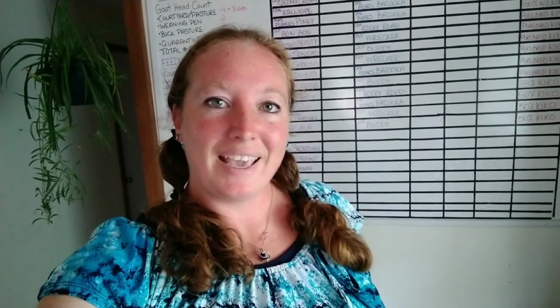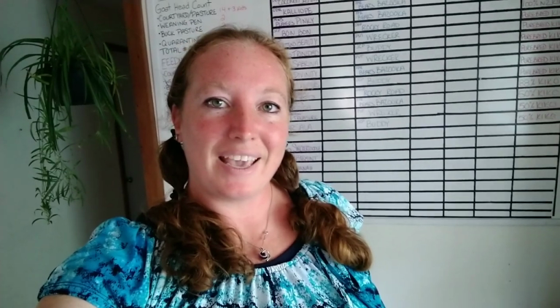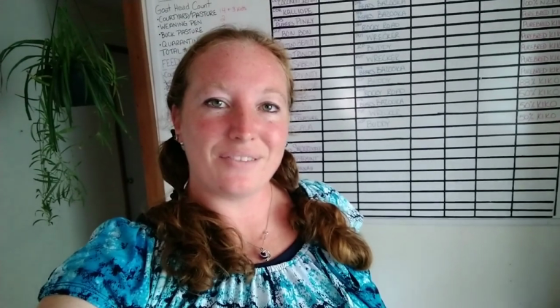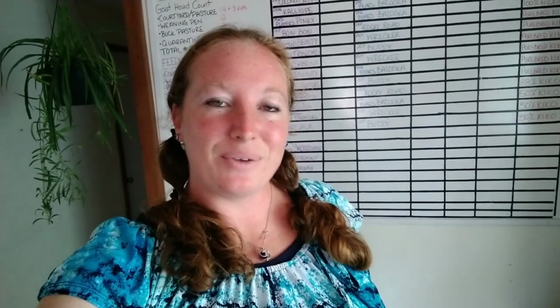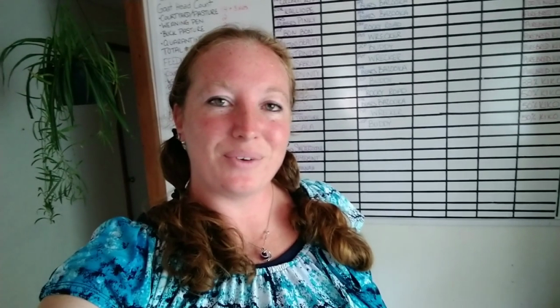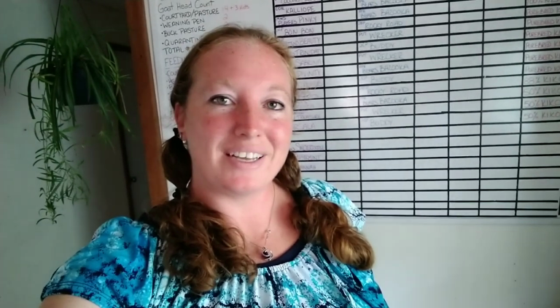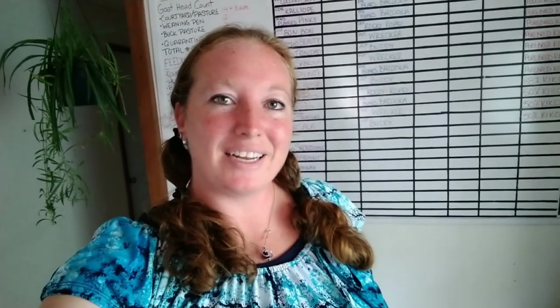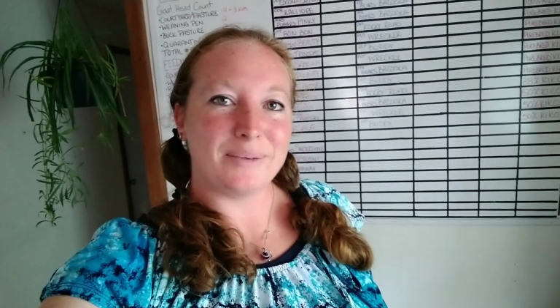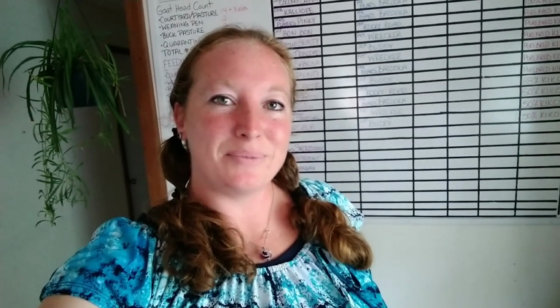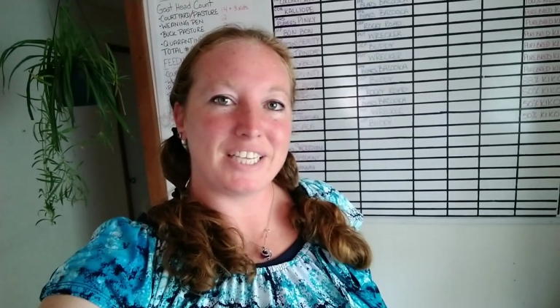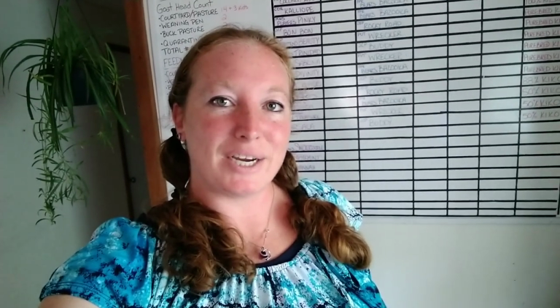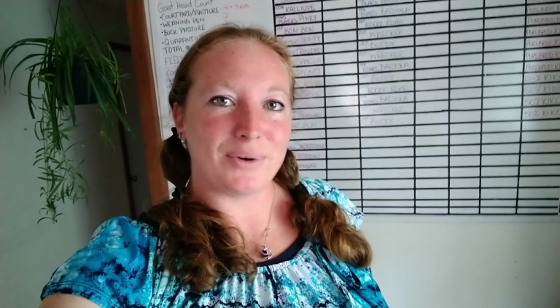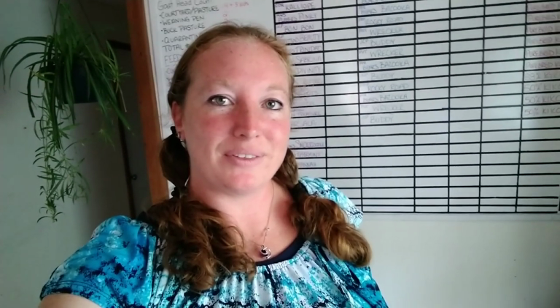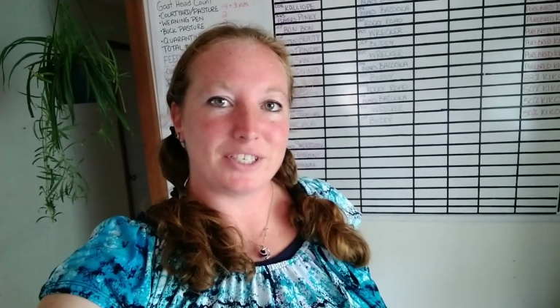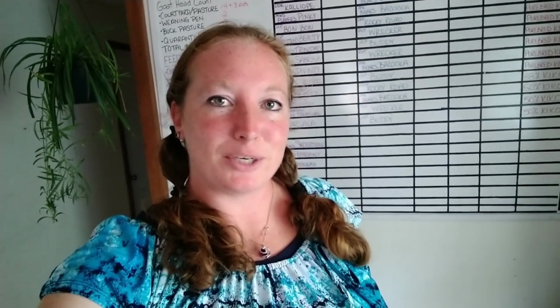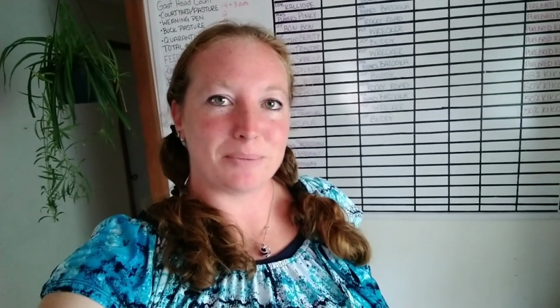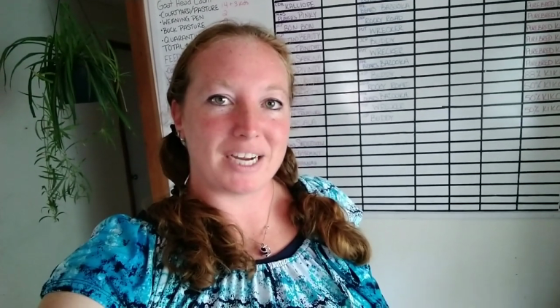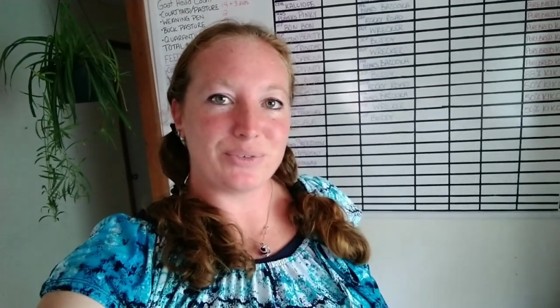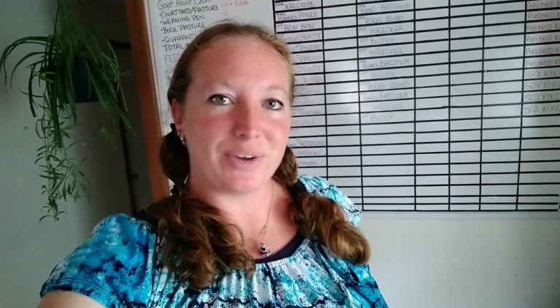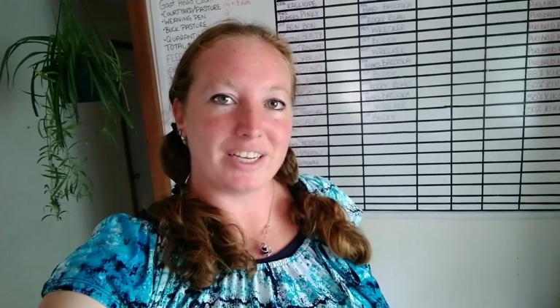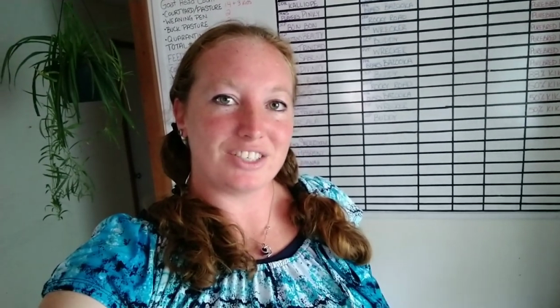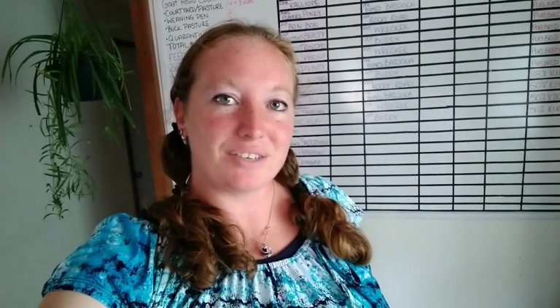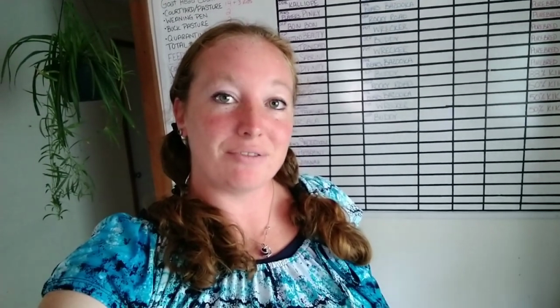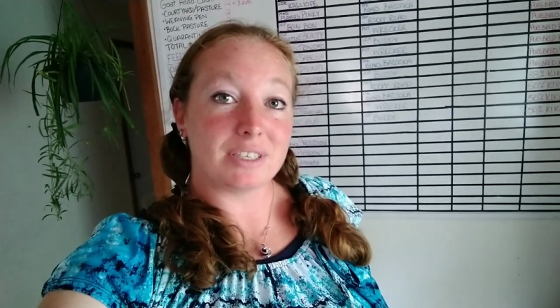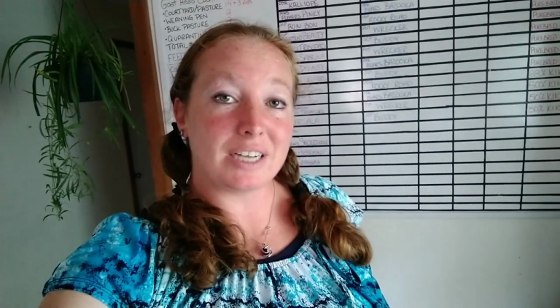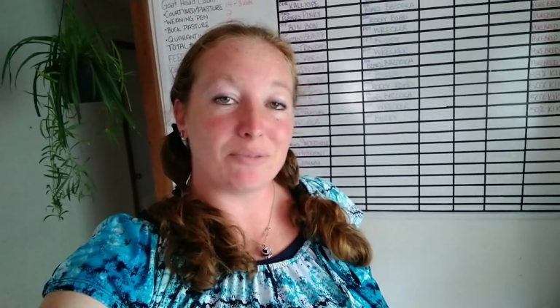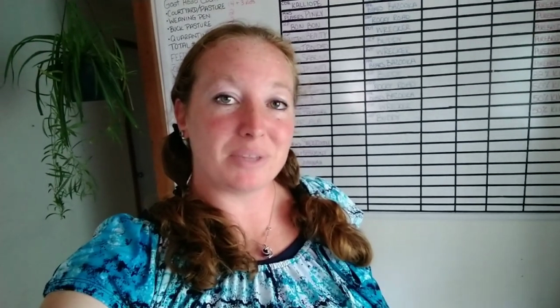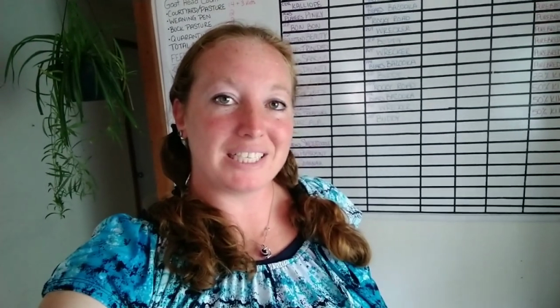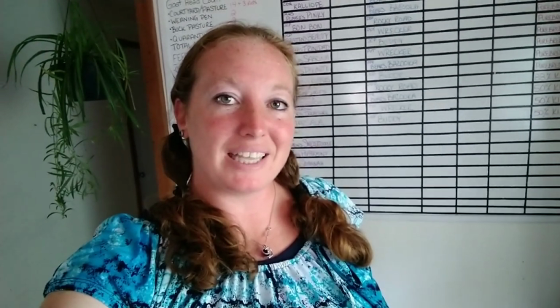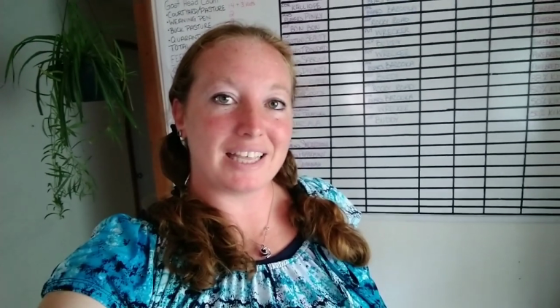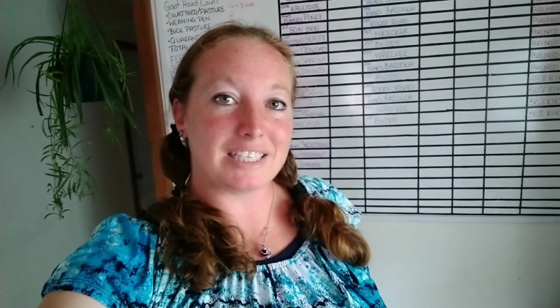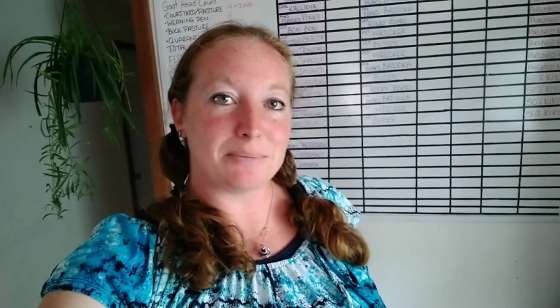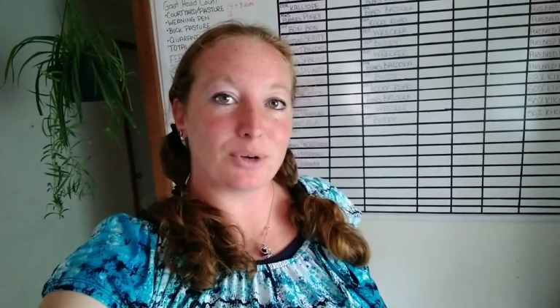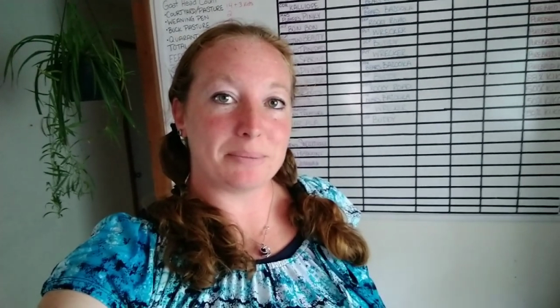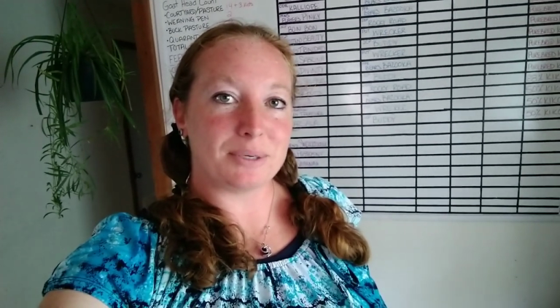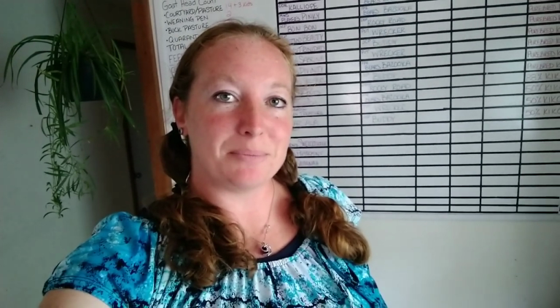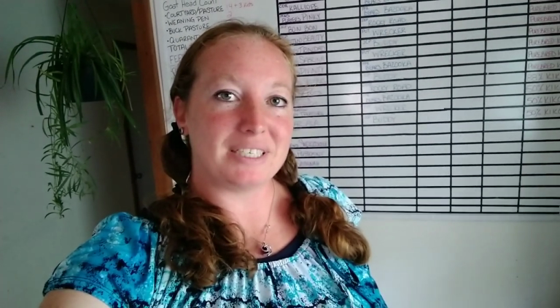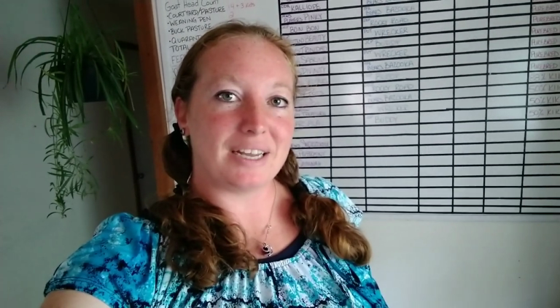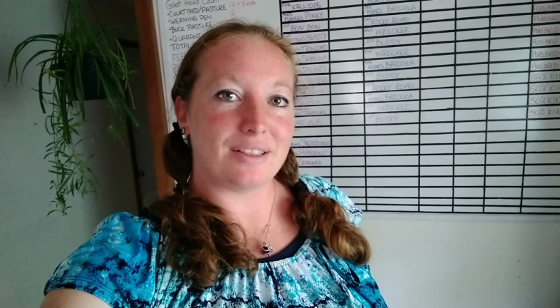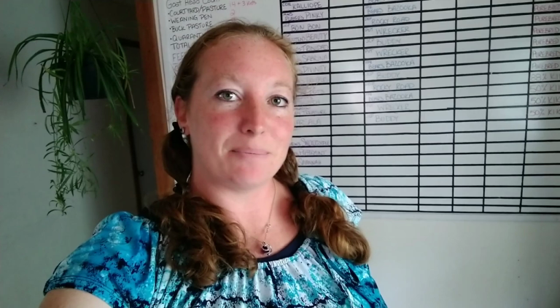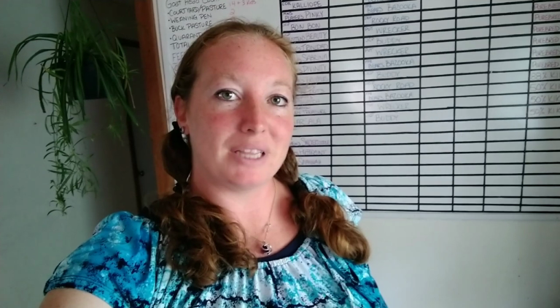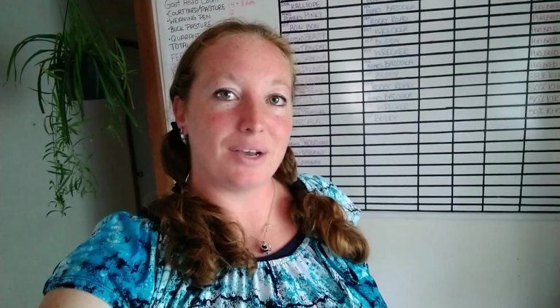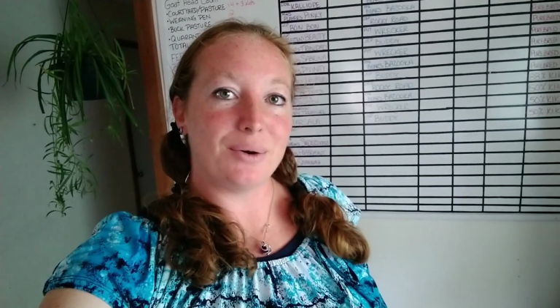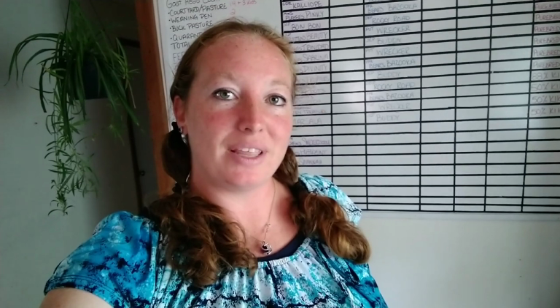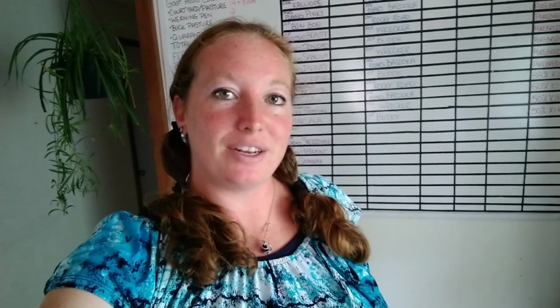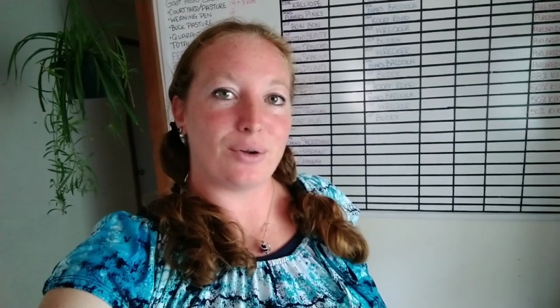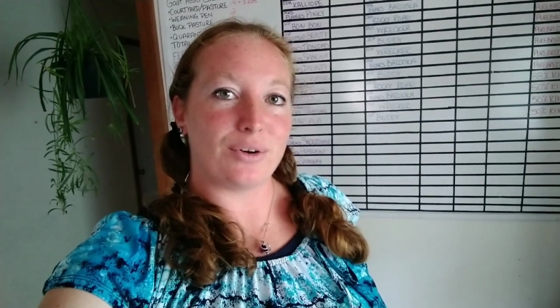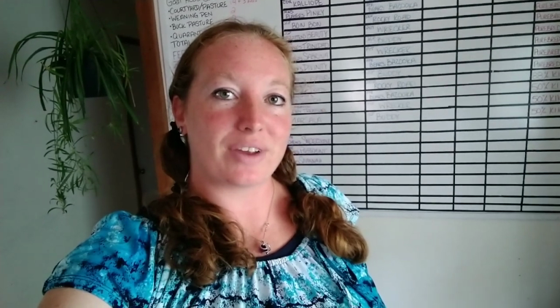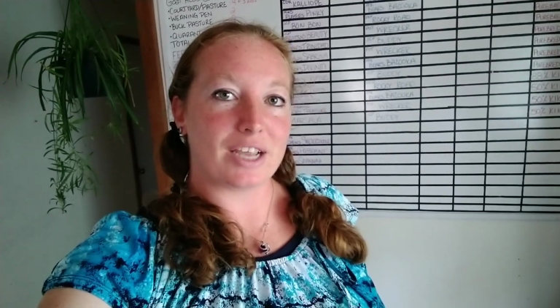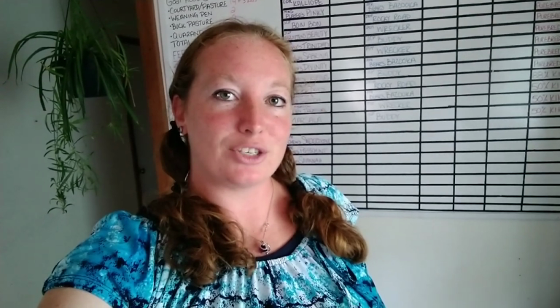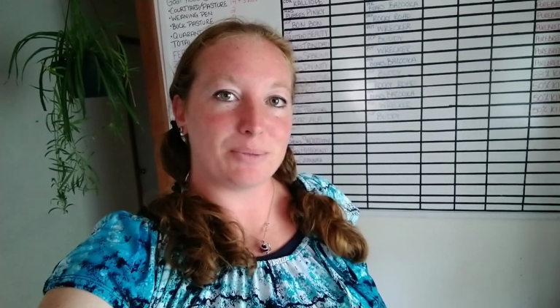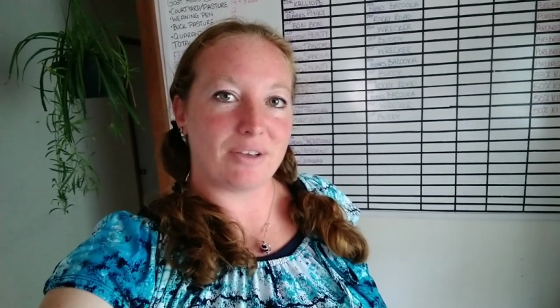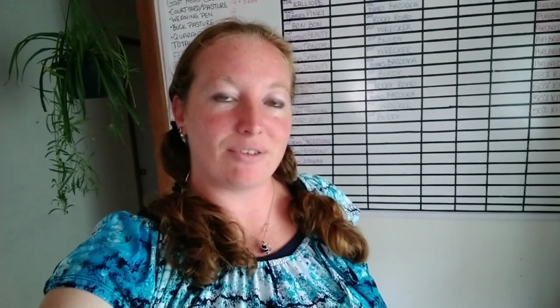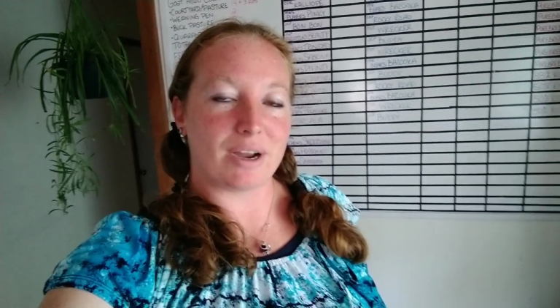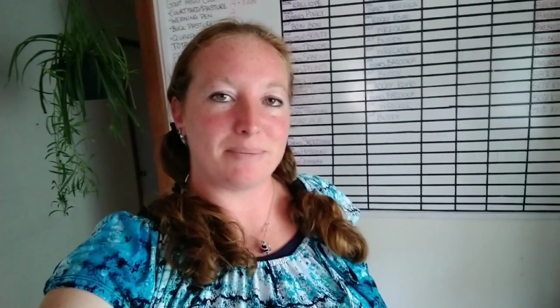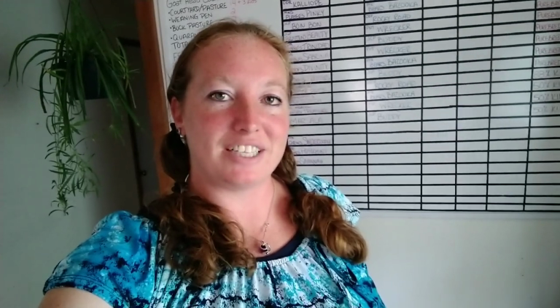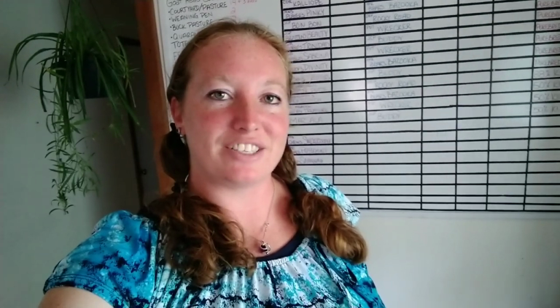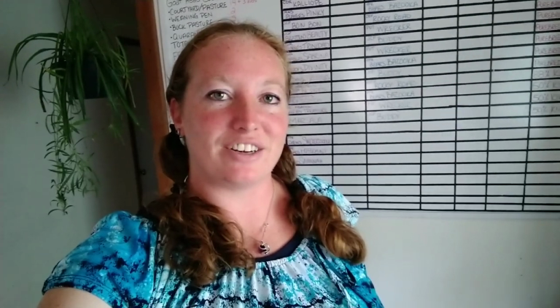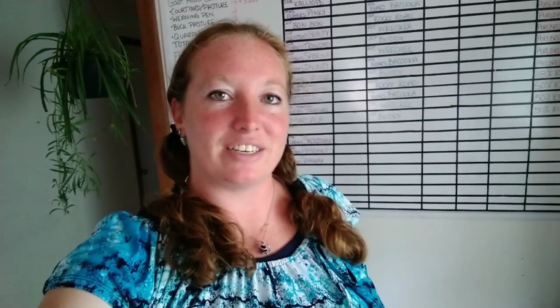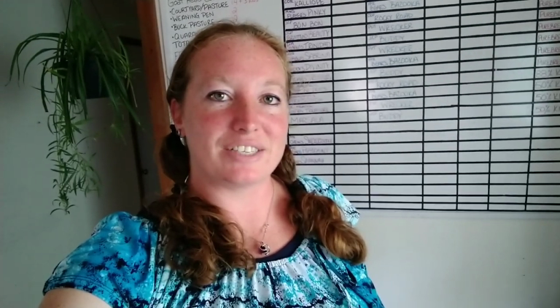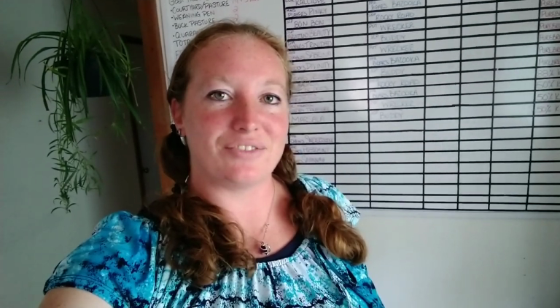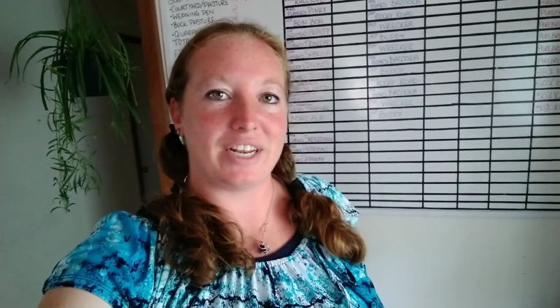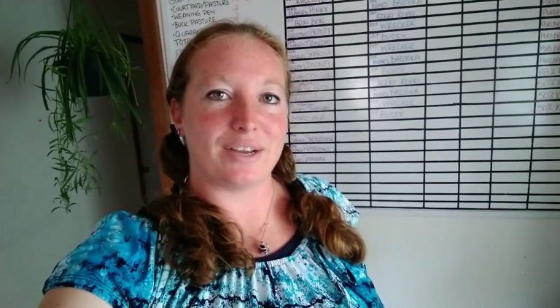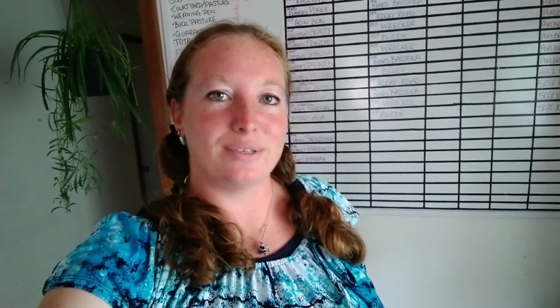Hey everyone, I'm Sarah with Fisher-Price Ranch. First off, please hit that subscription button down below and the notification bell for updates on our next videos.